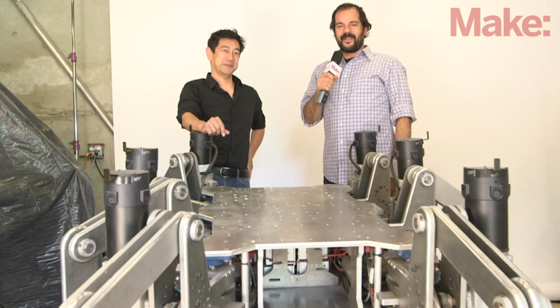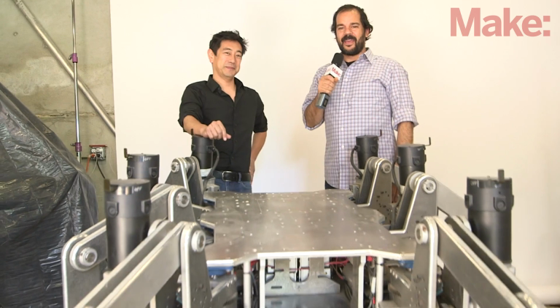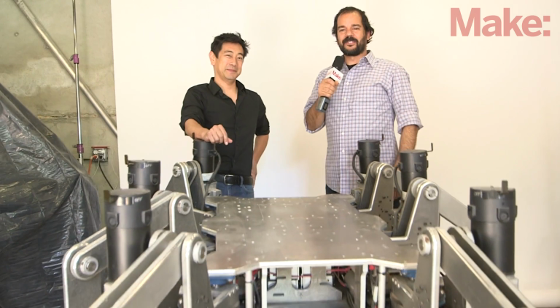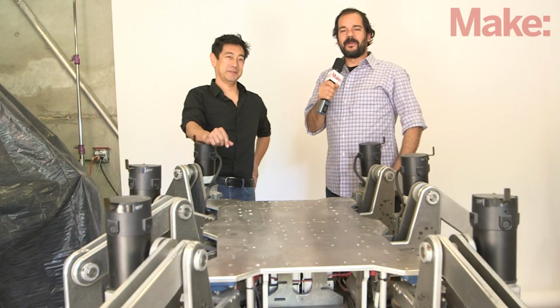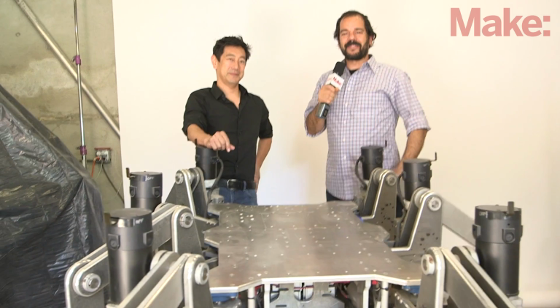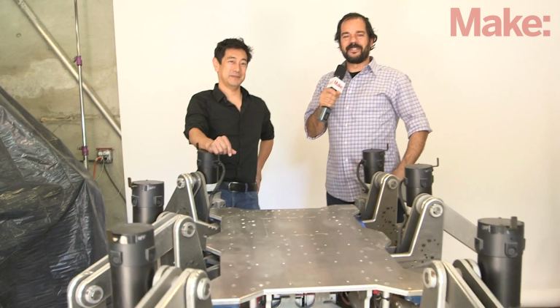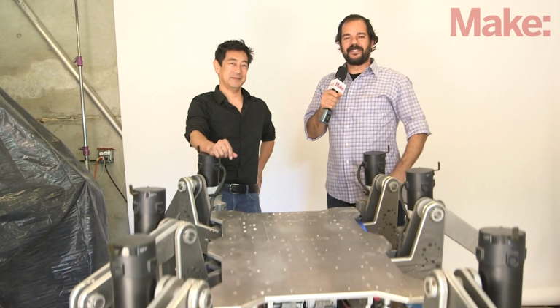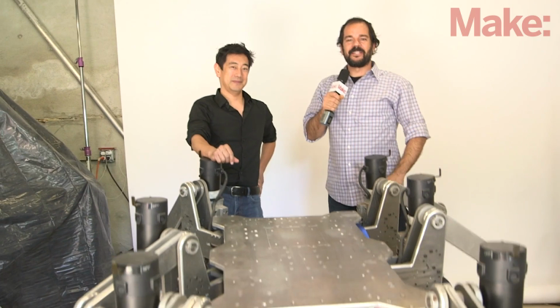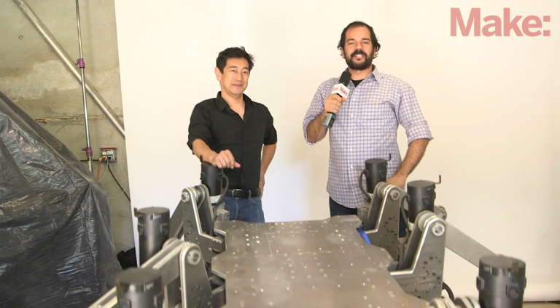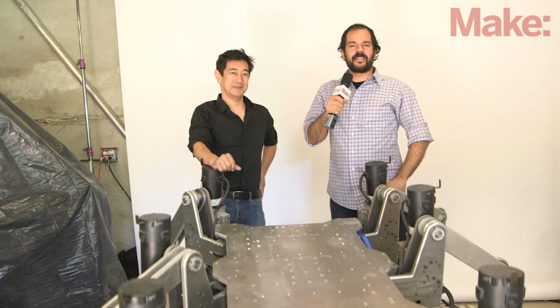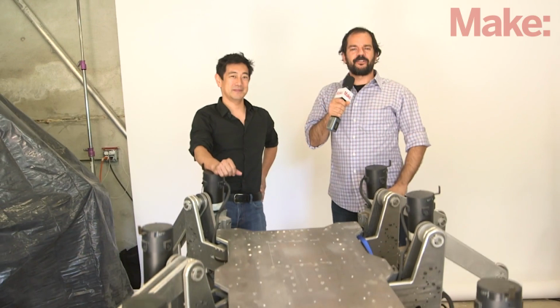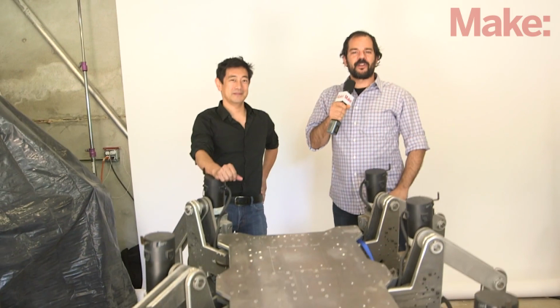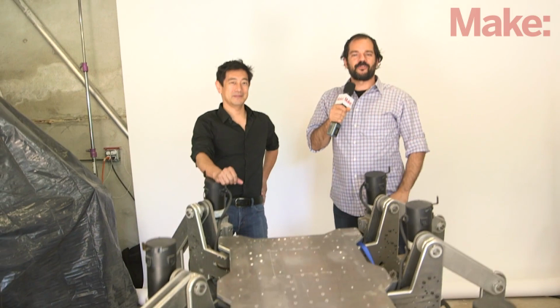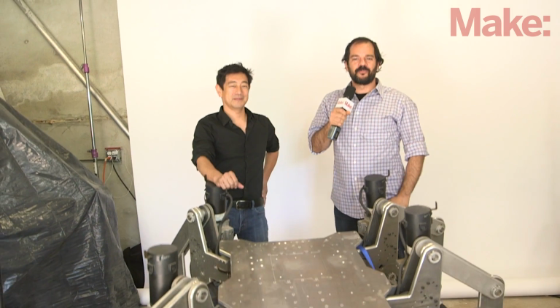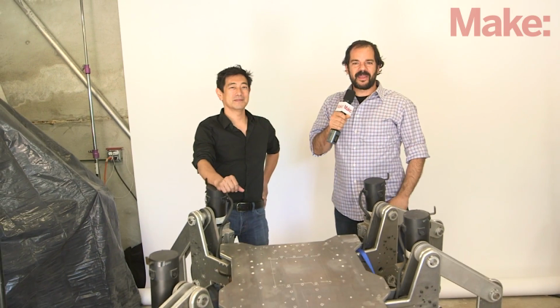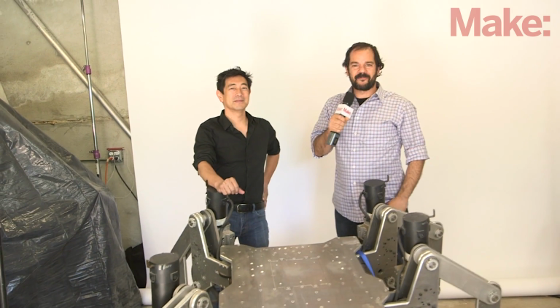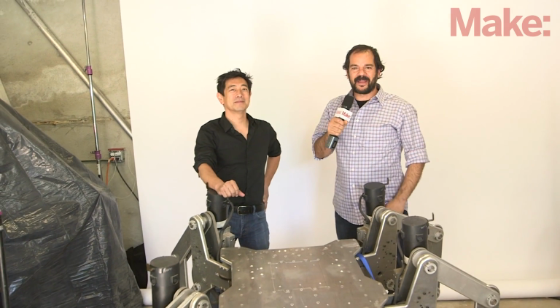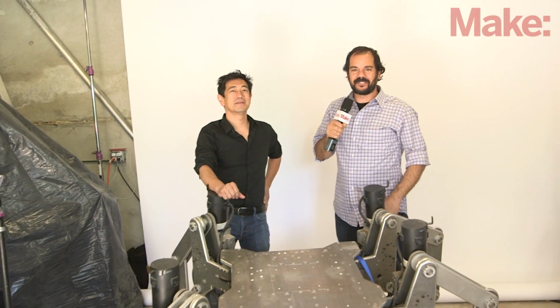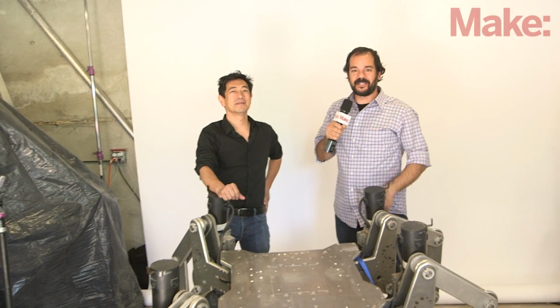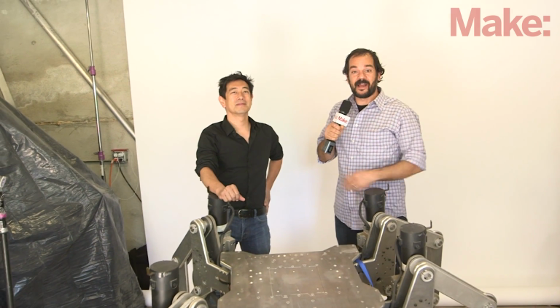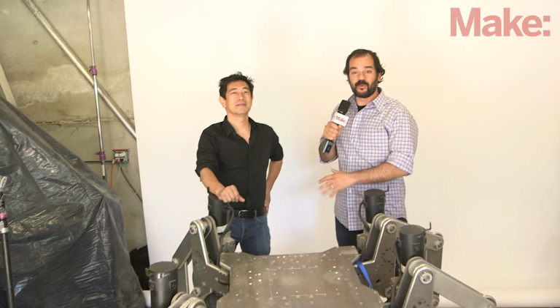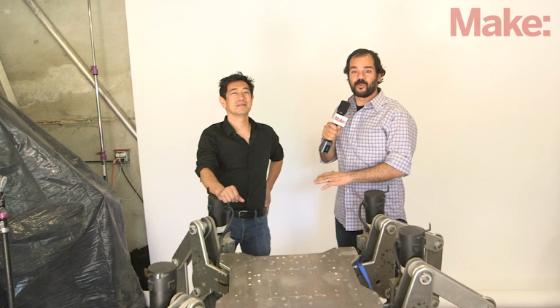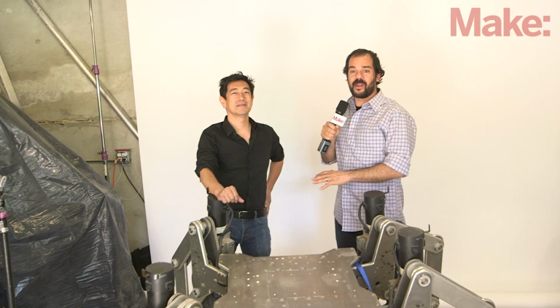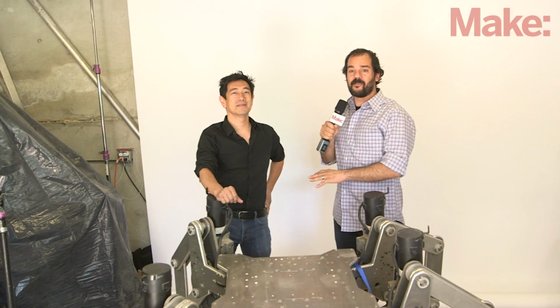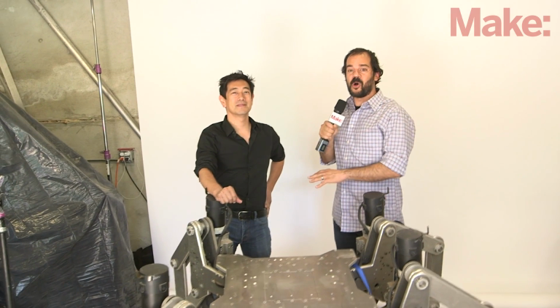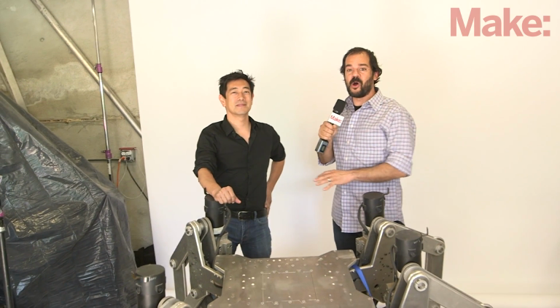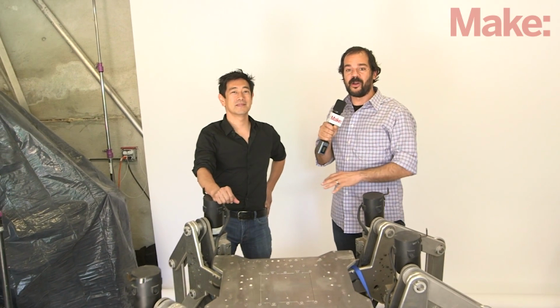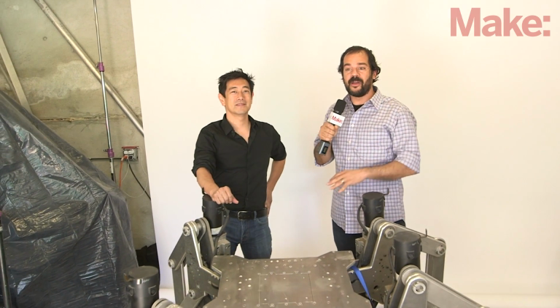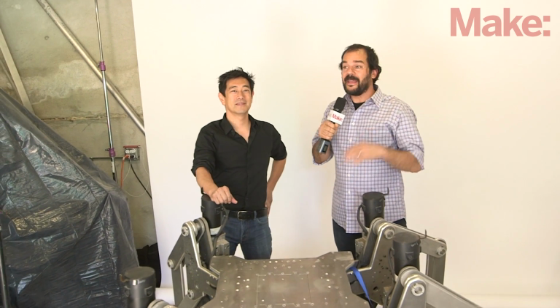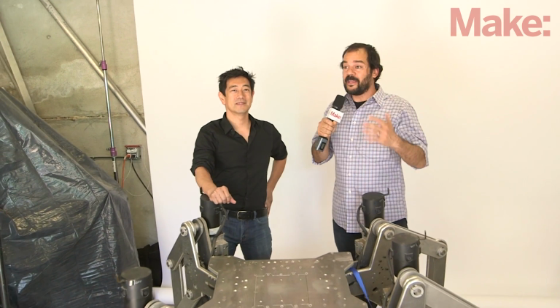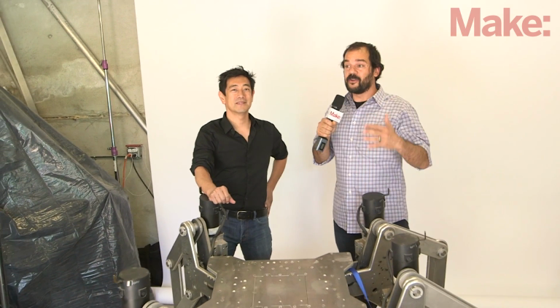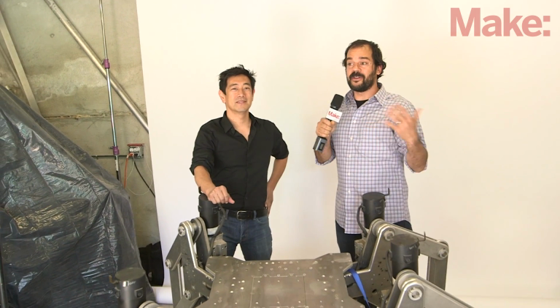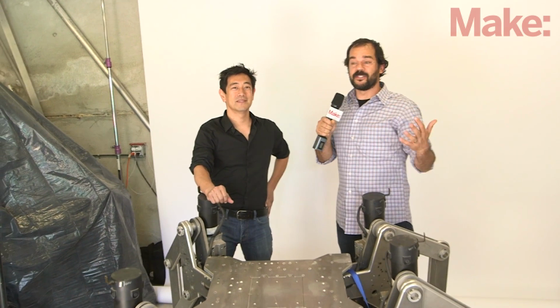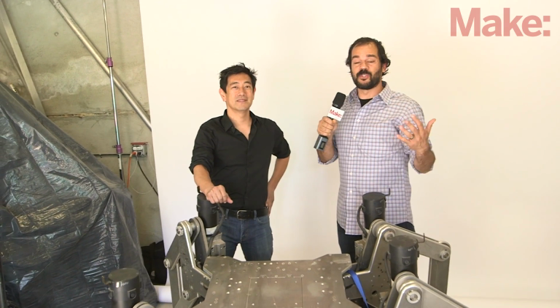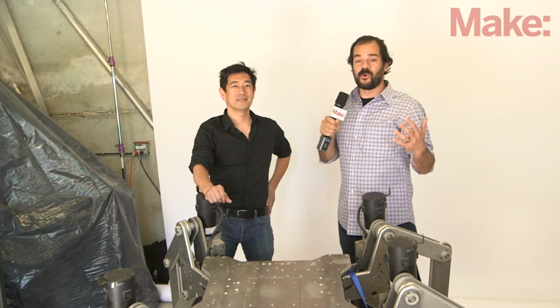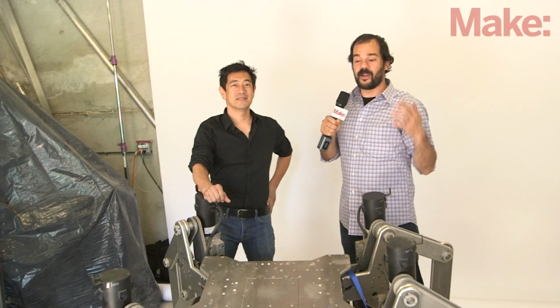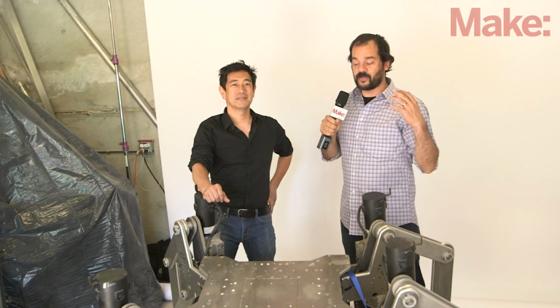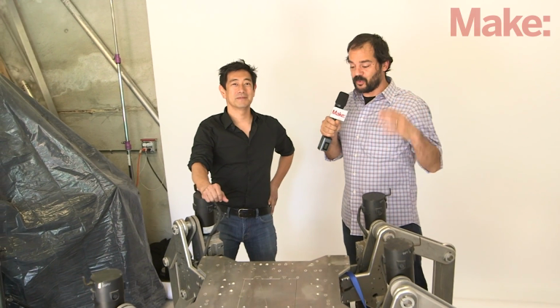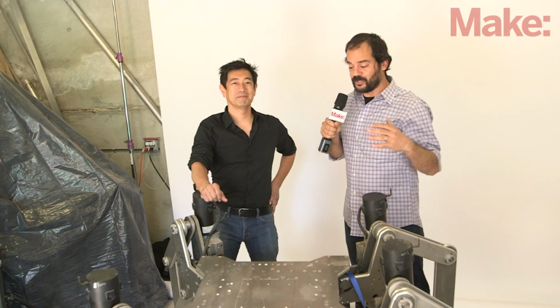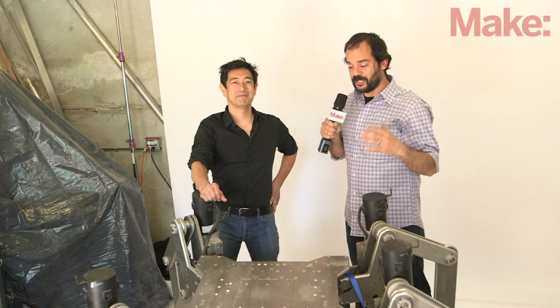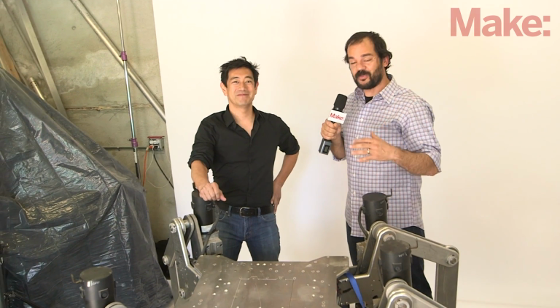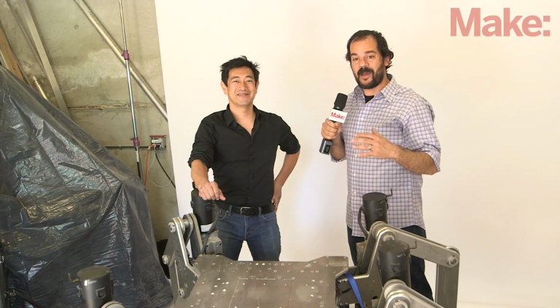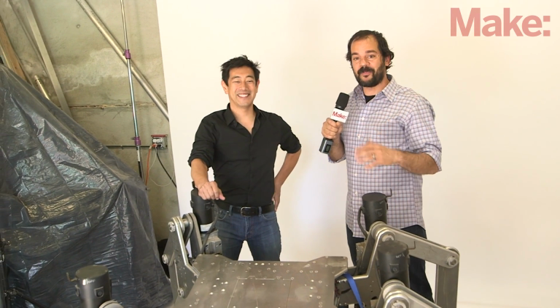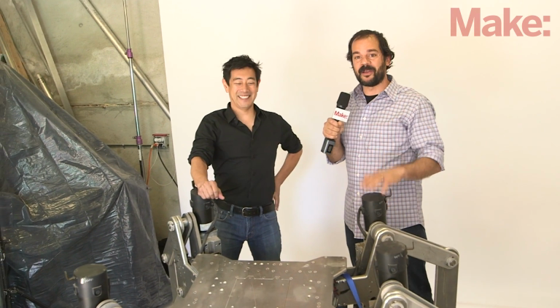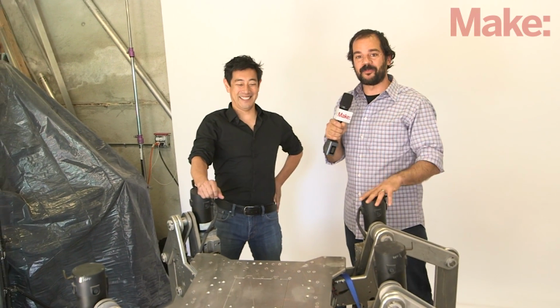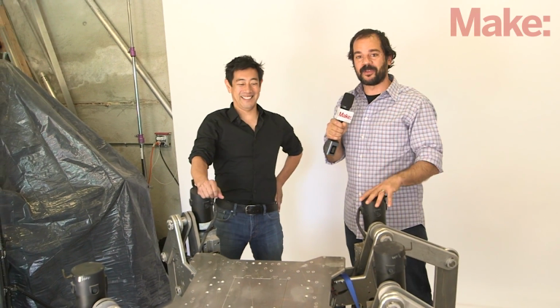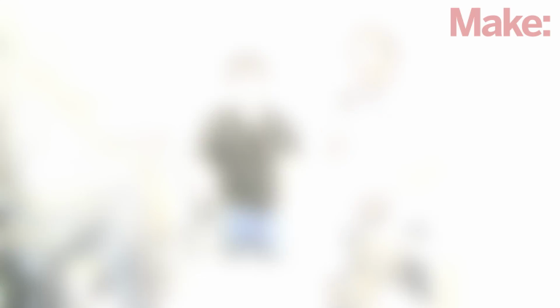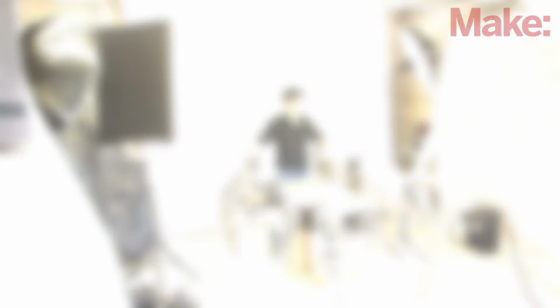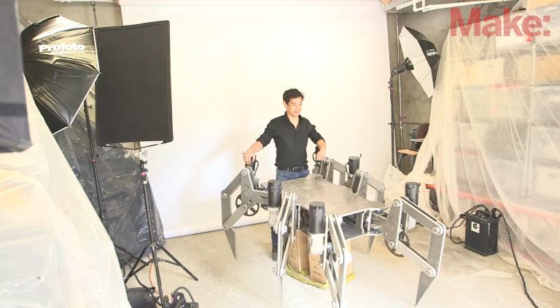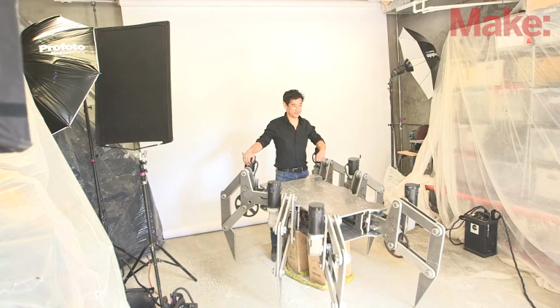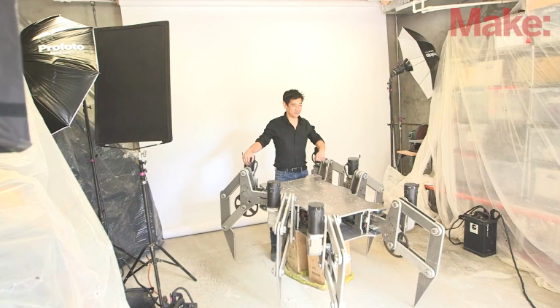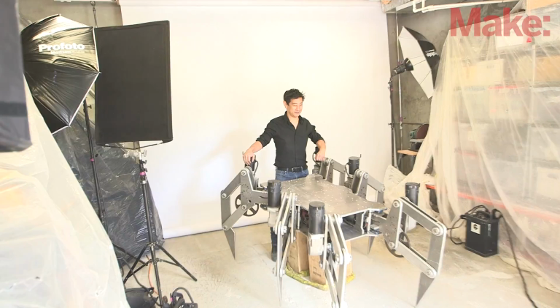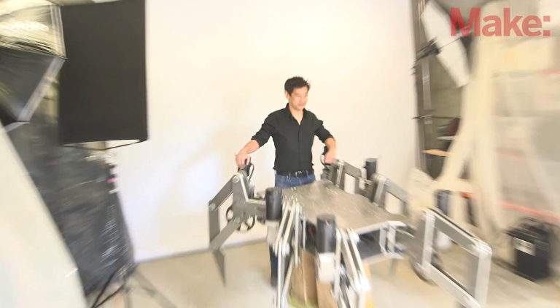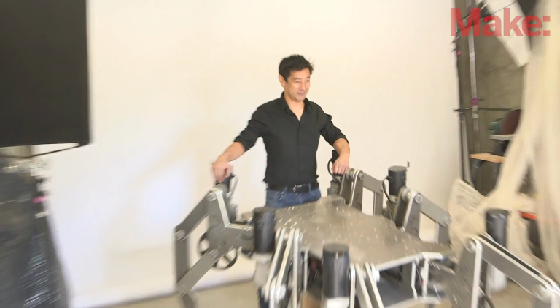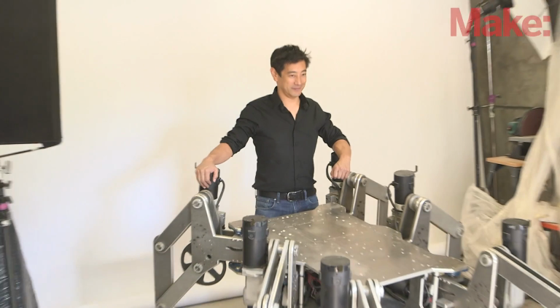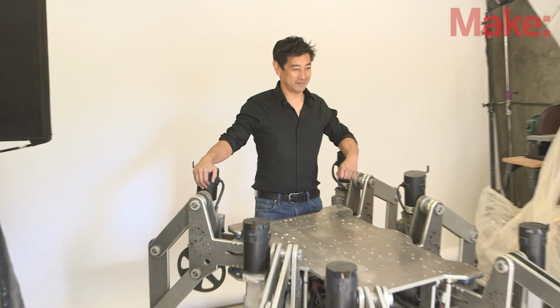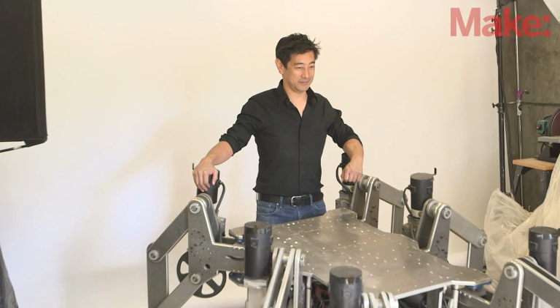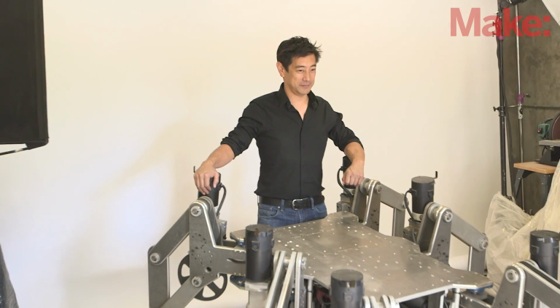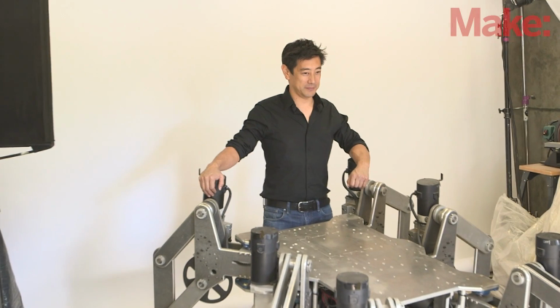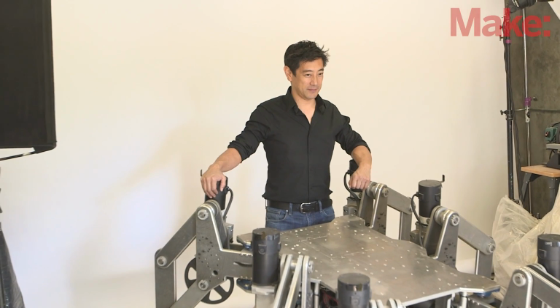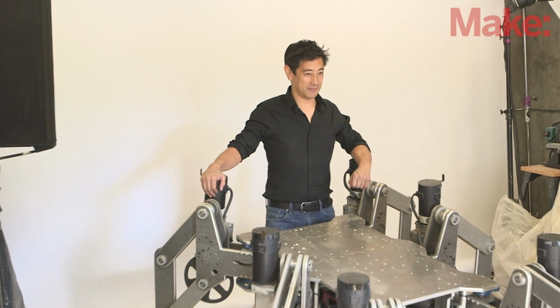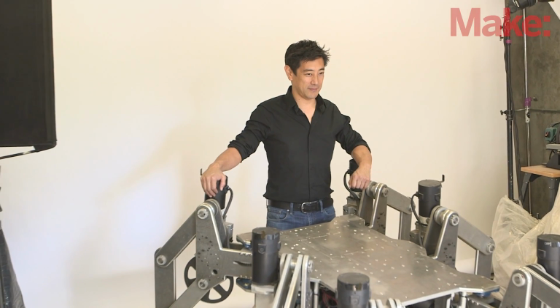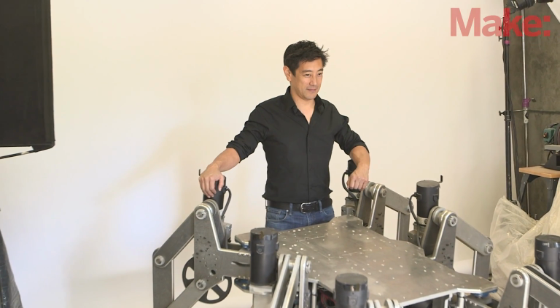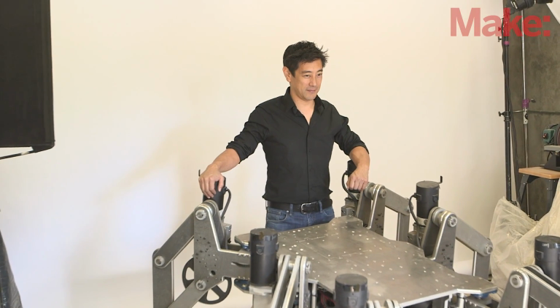Hey, this is Mike Sinisi, executive editor from Make Magazine. I'm with Grant Imohara here in his garage. We're just wrapping up the cover shoot for the new issue of Make Magazine.